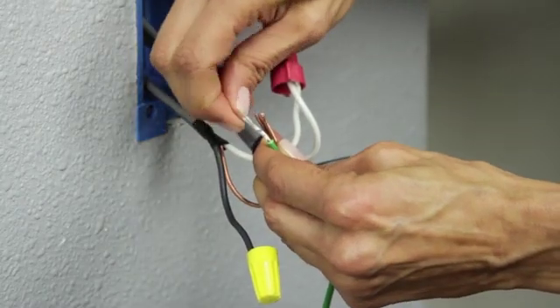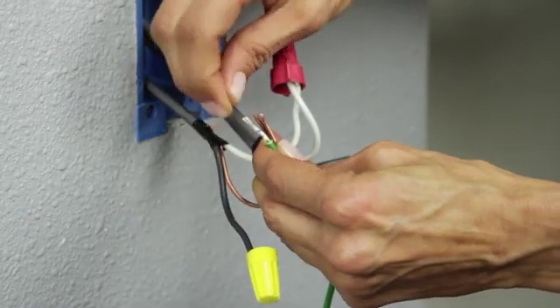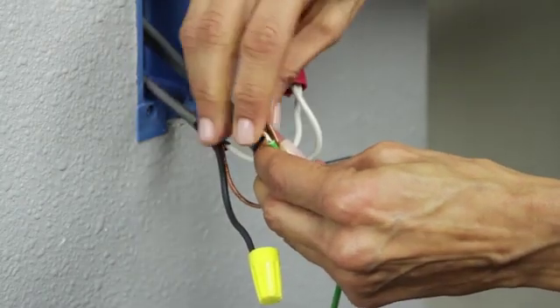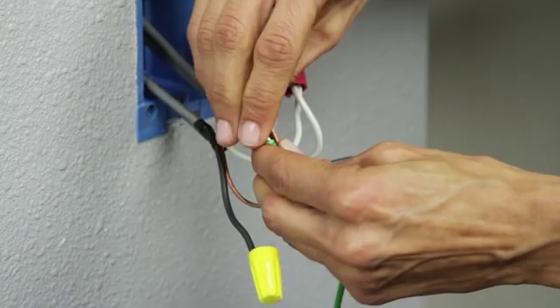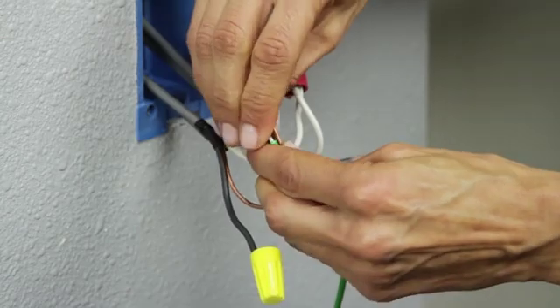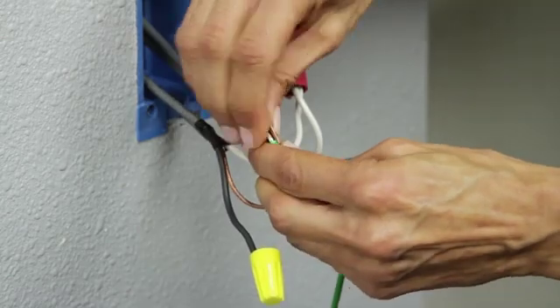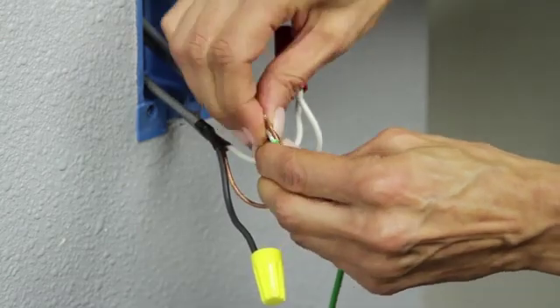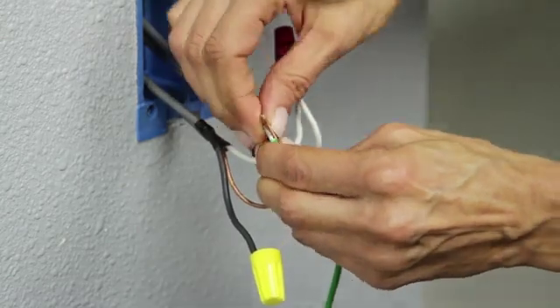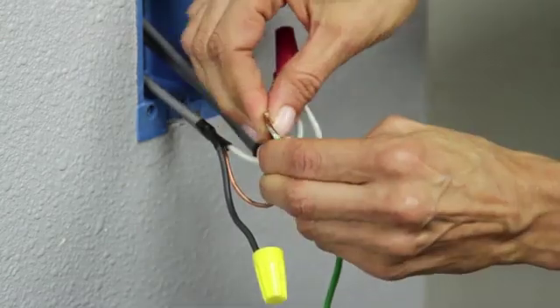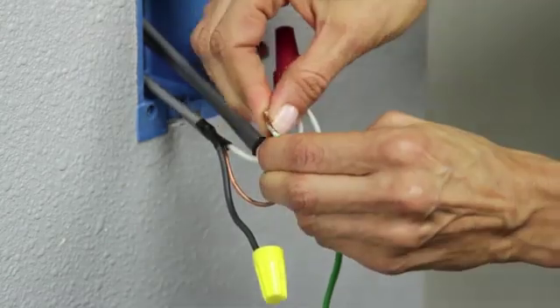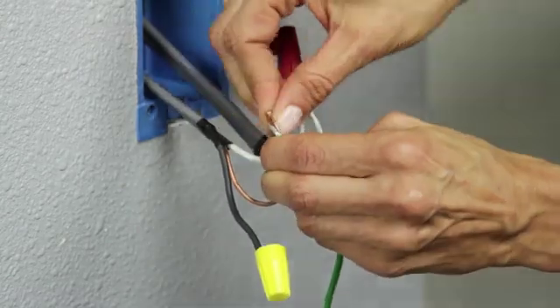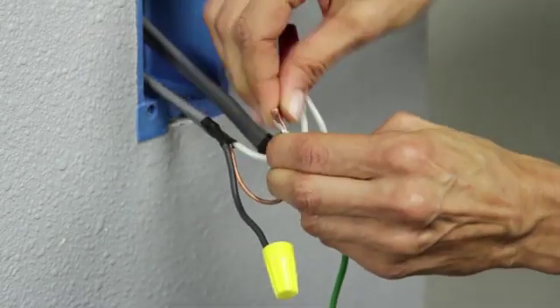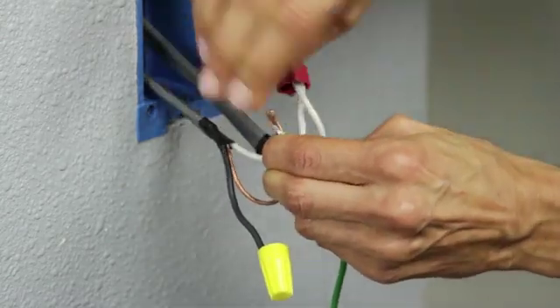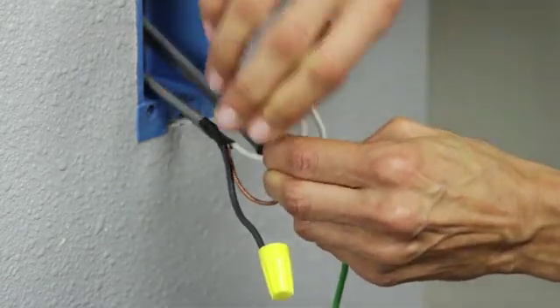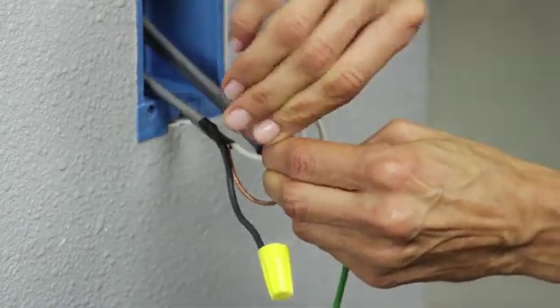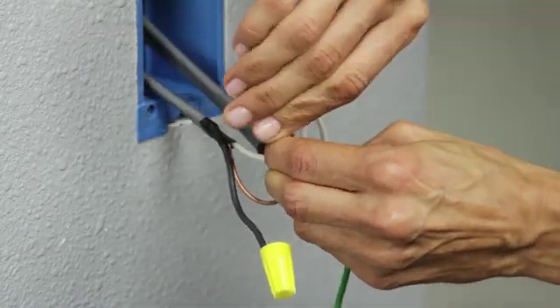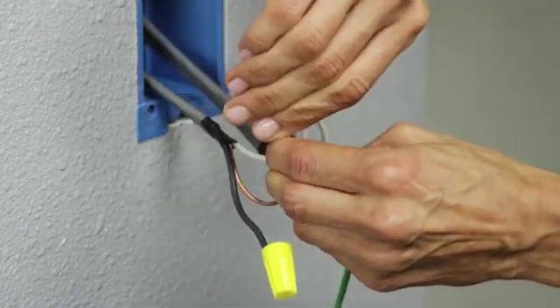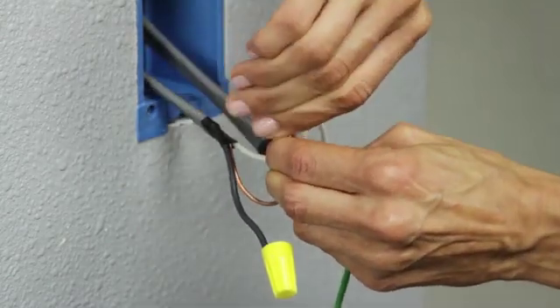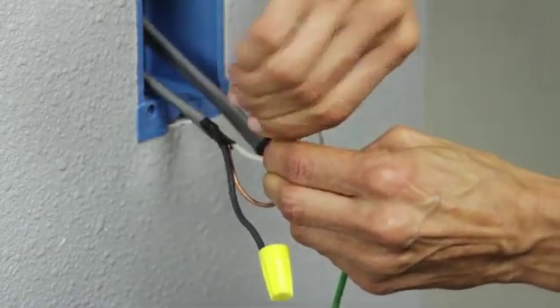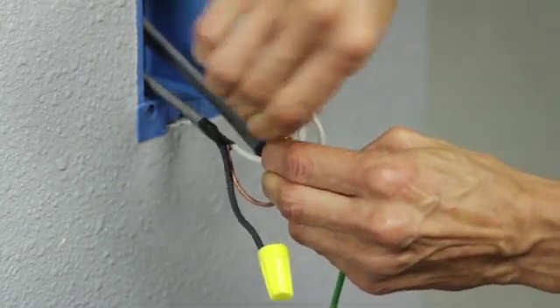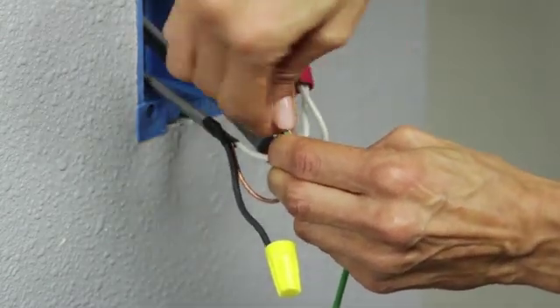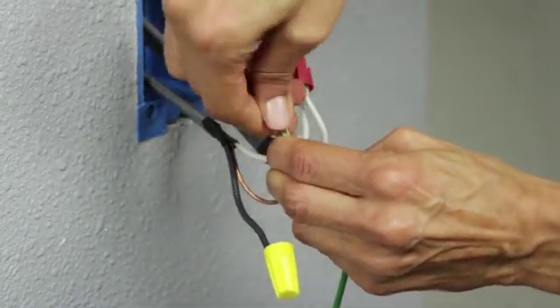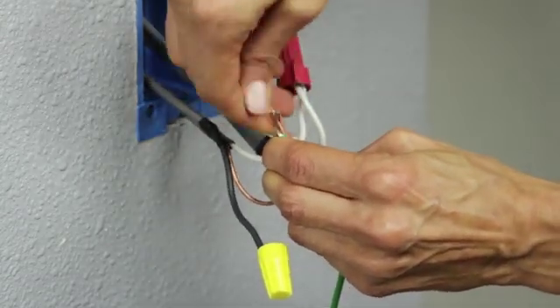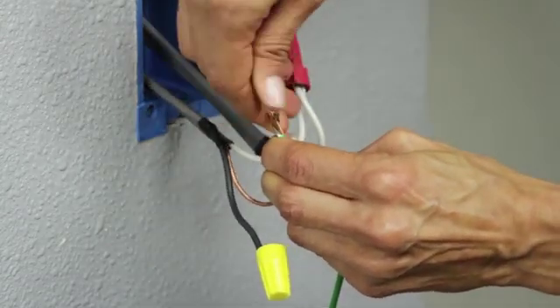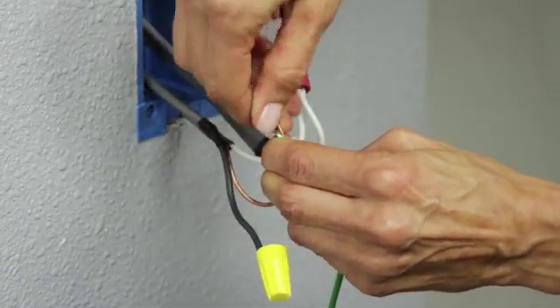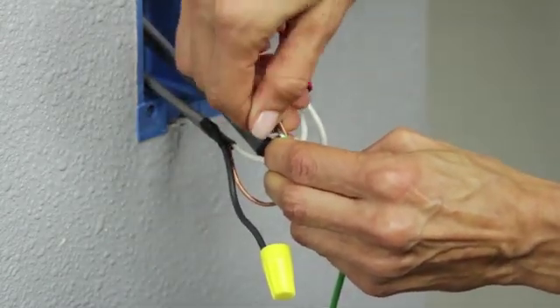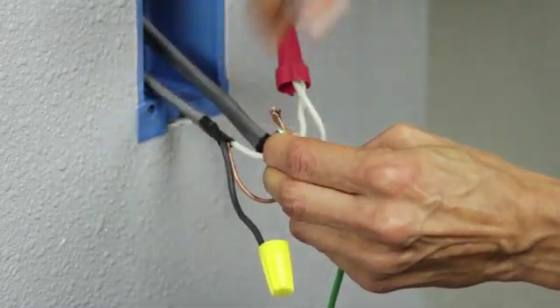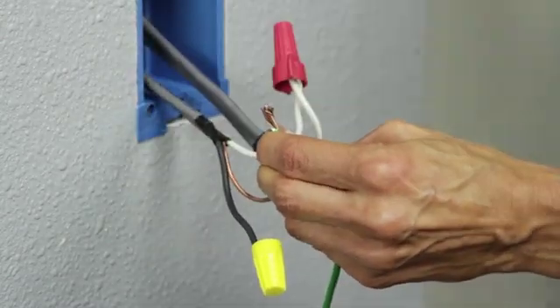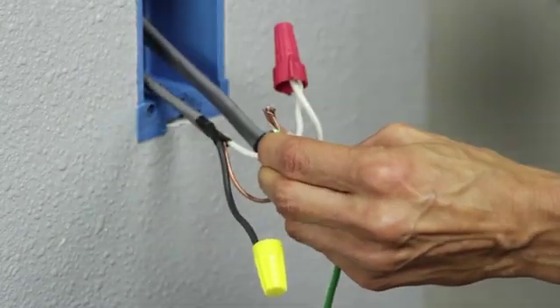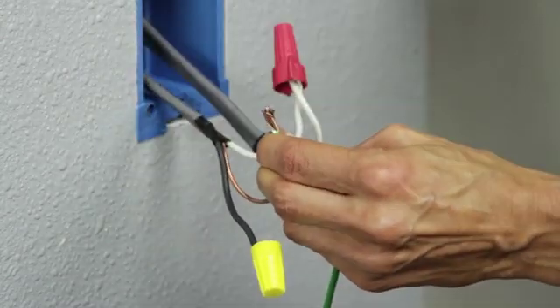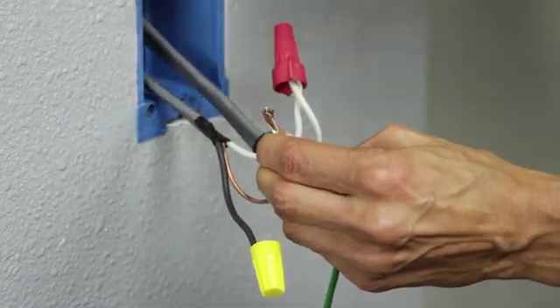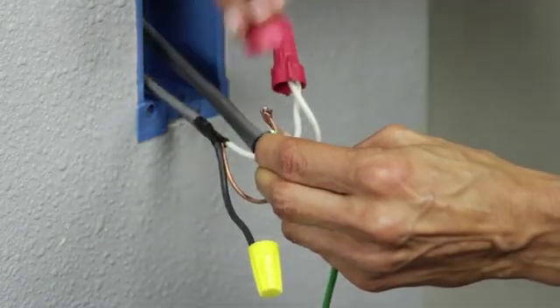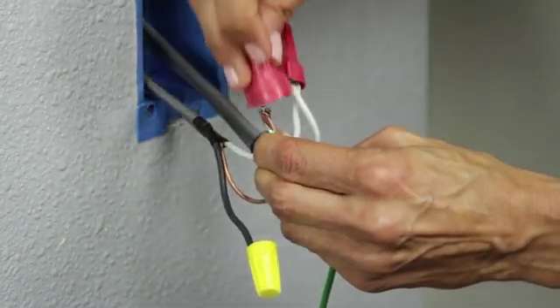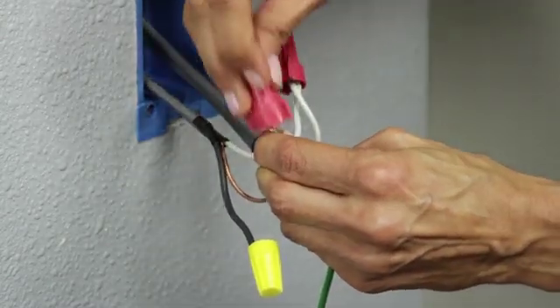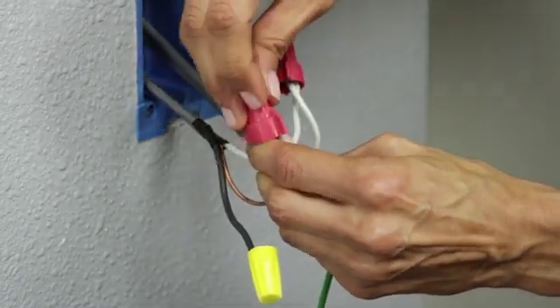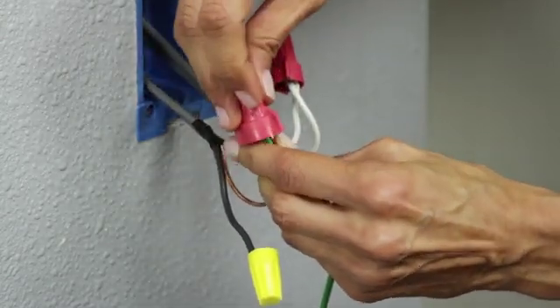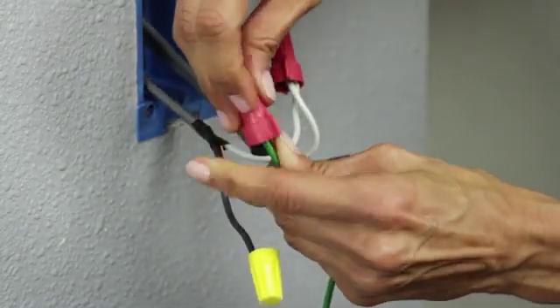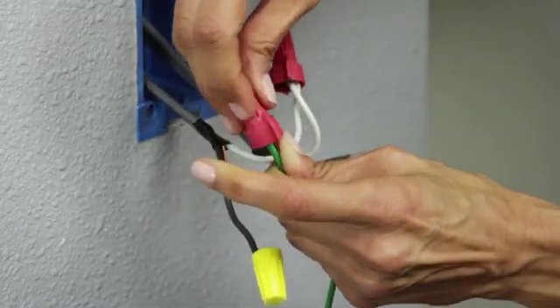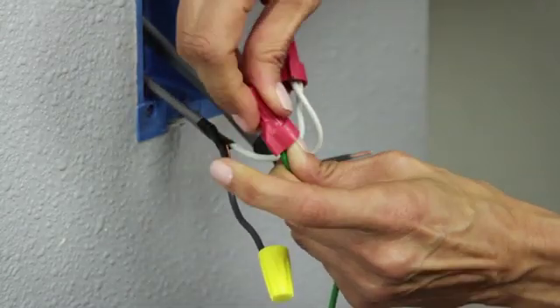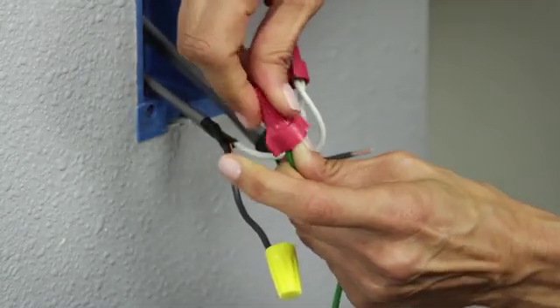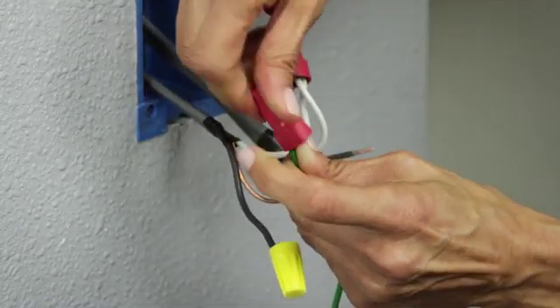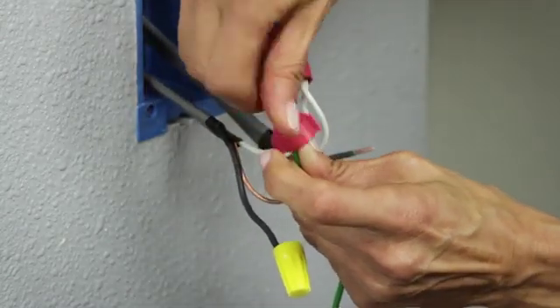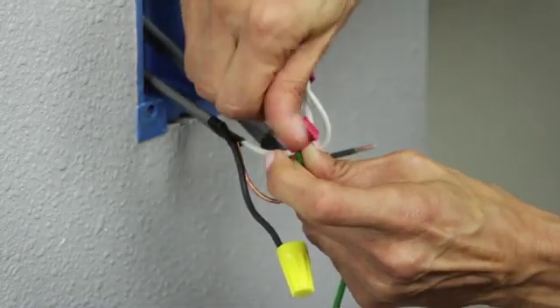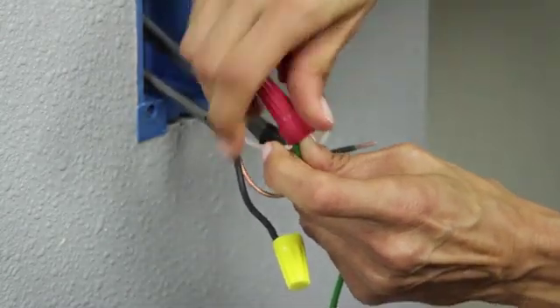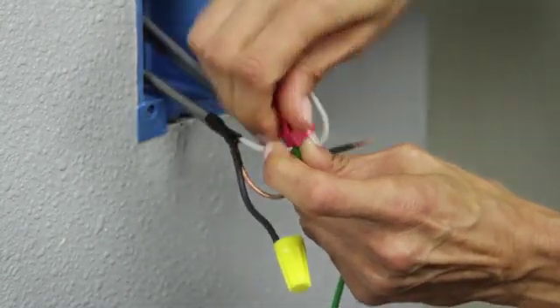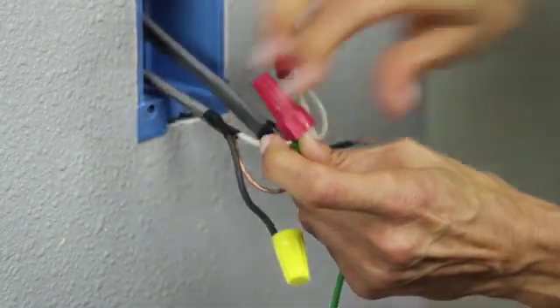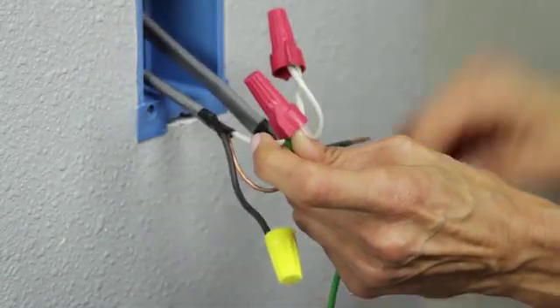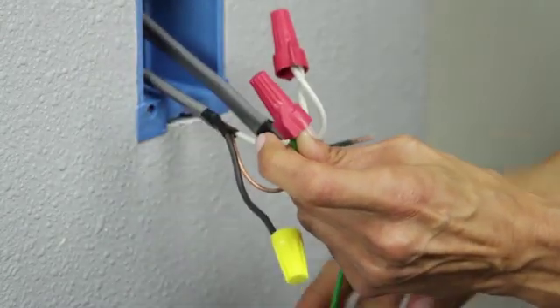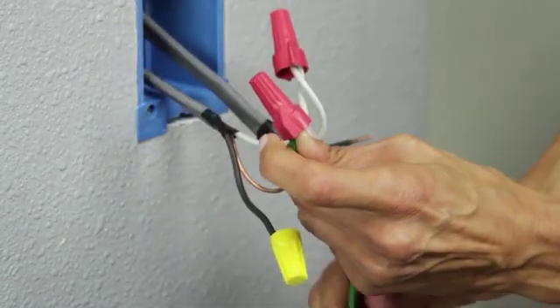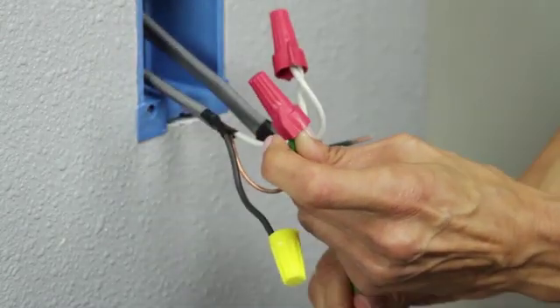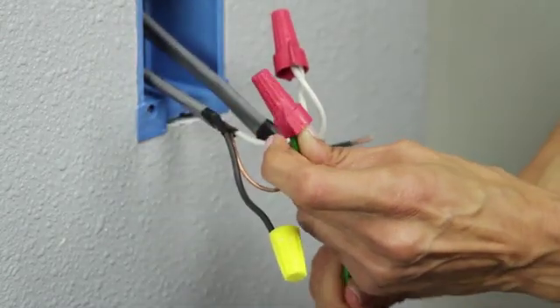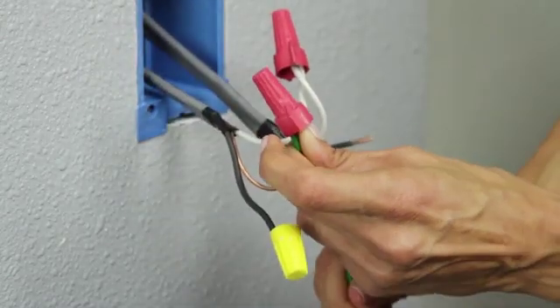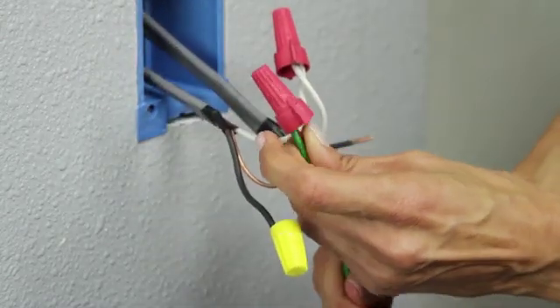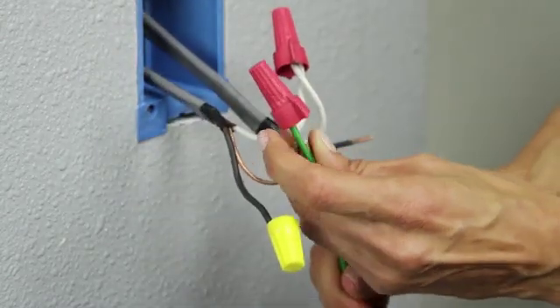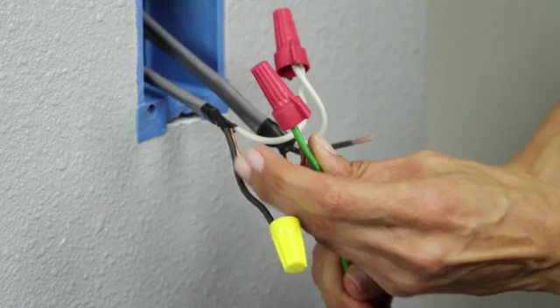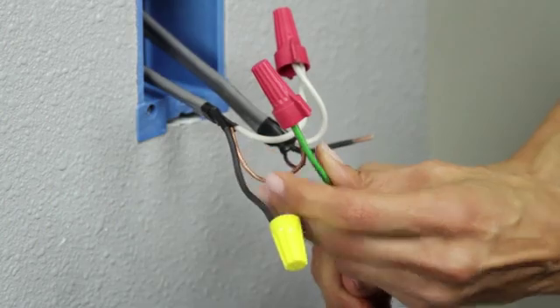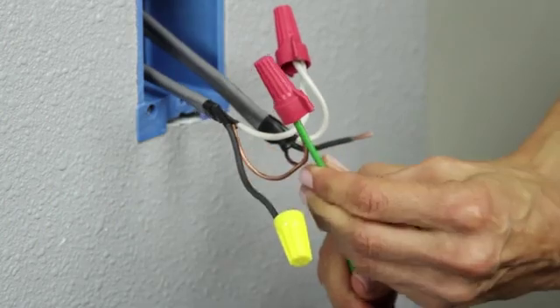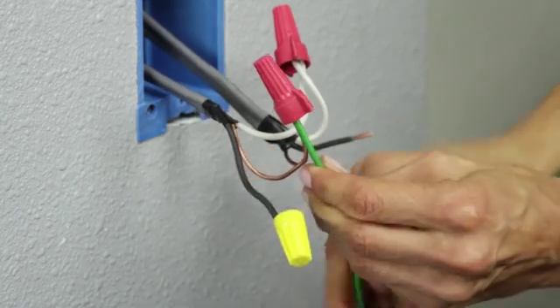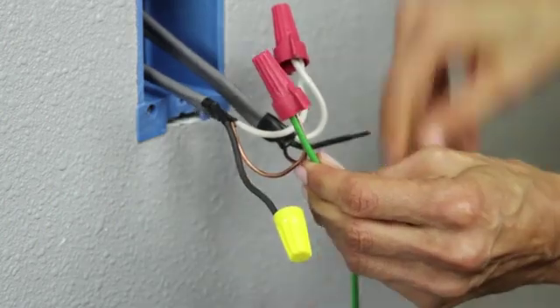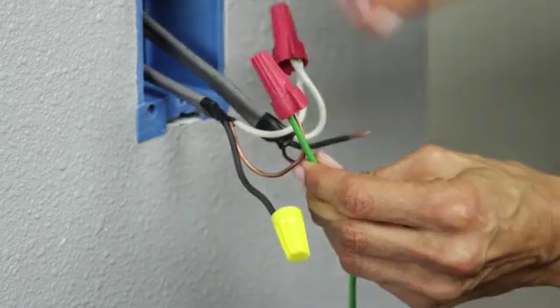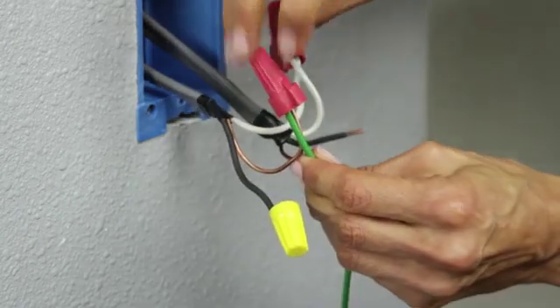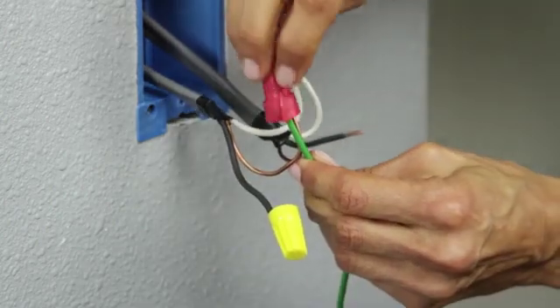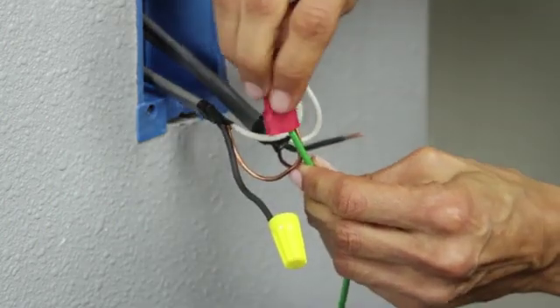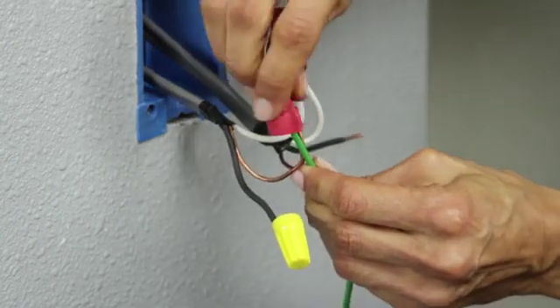Attach the green ground wire with the bare copper ground wires utilizing a wire nut. Make sure it's tight.